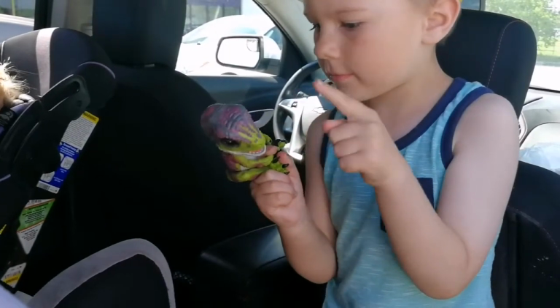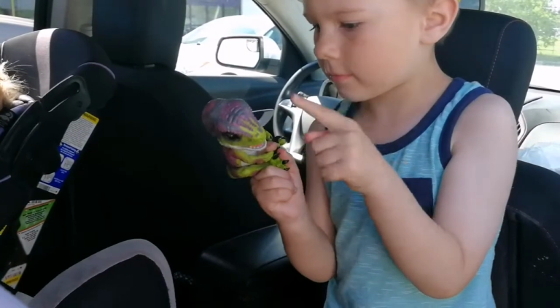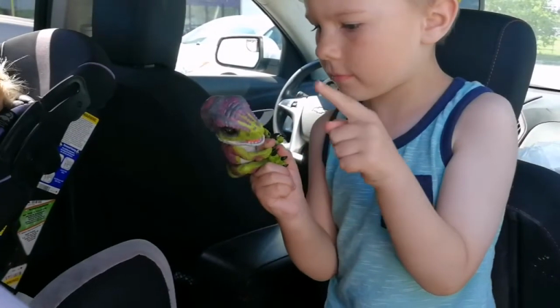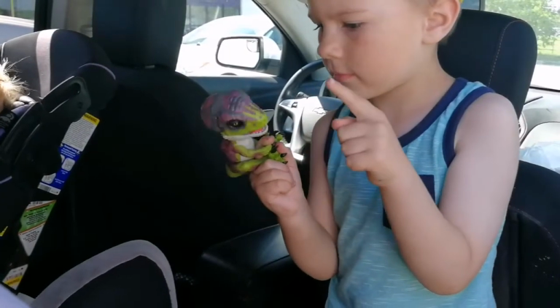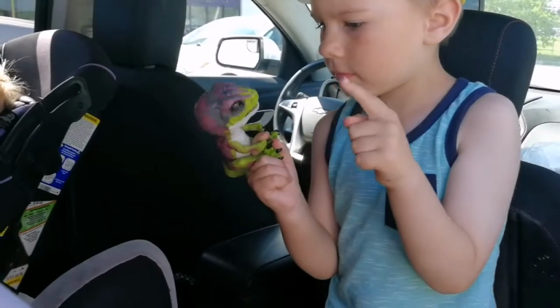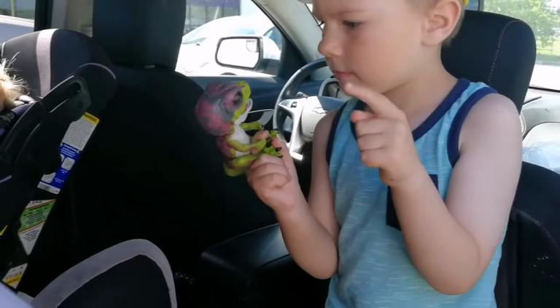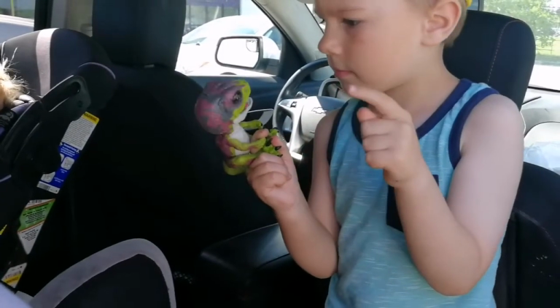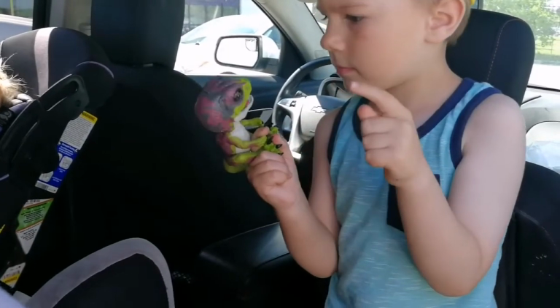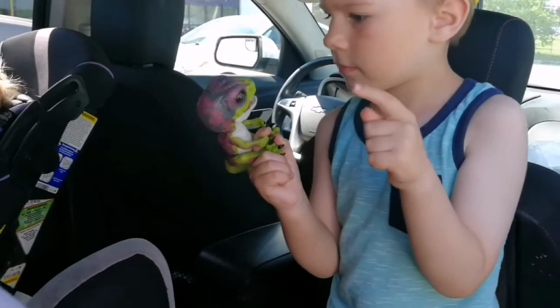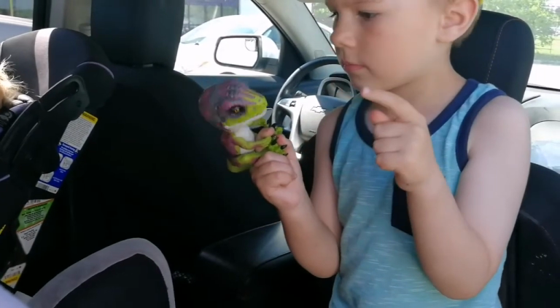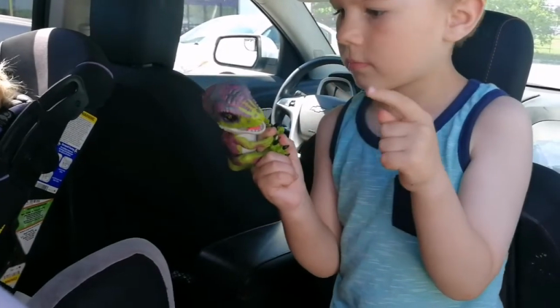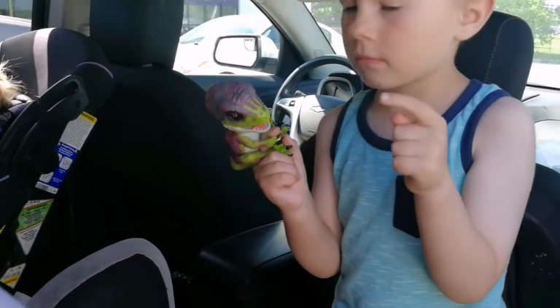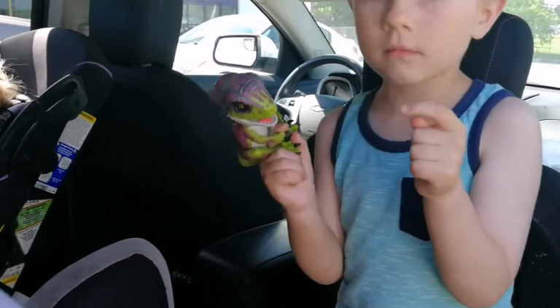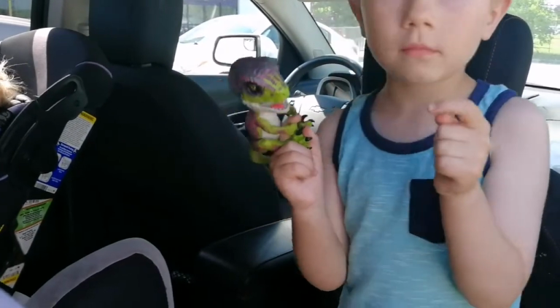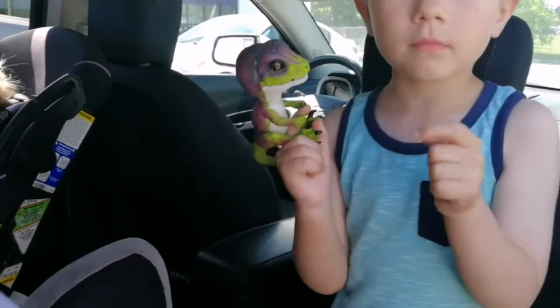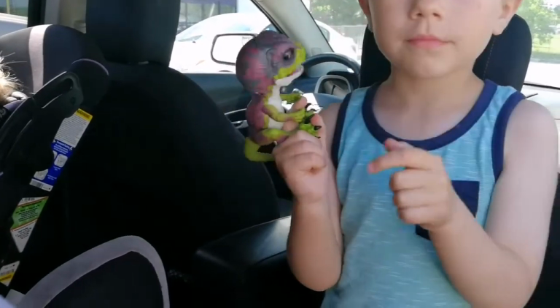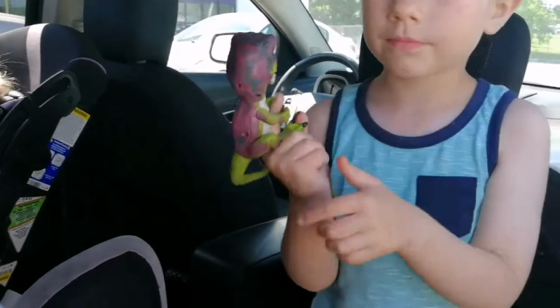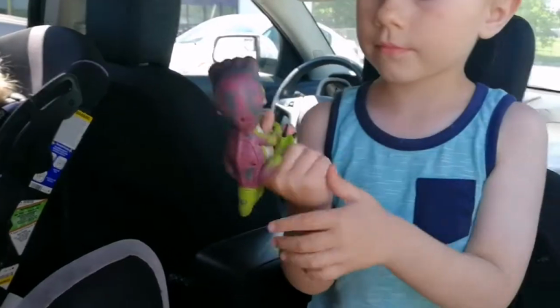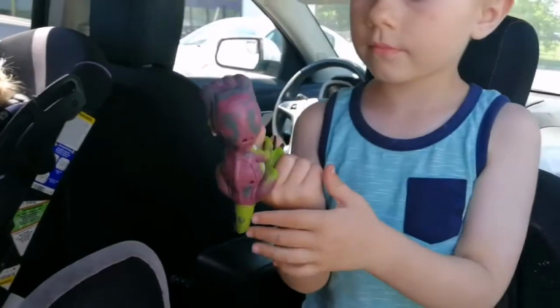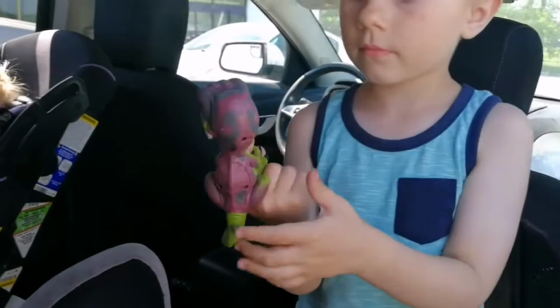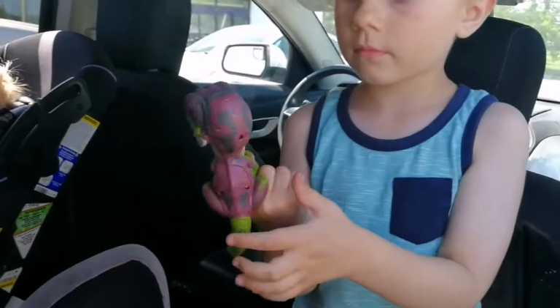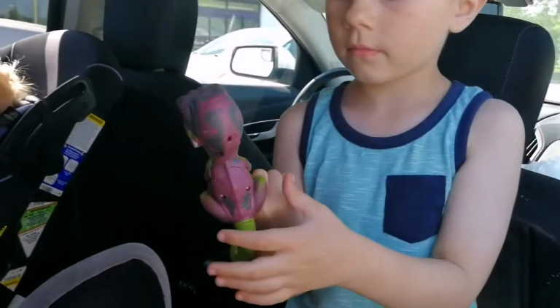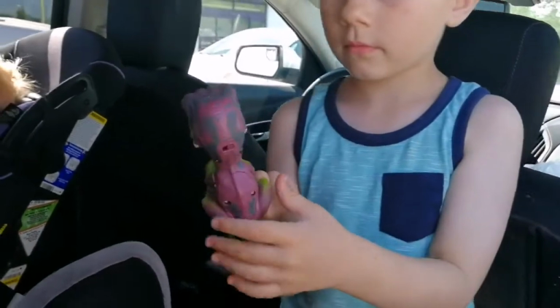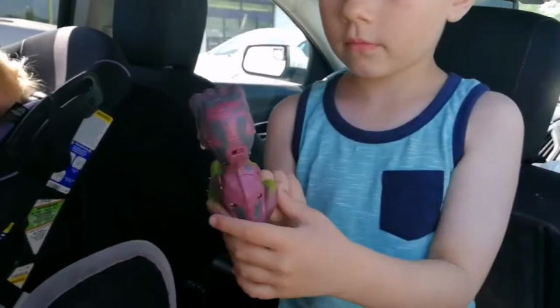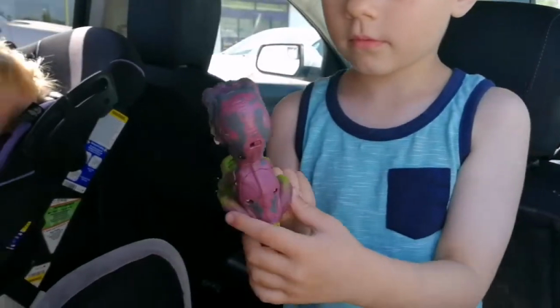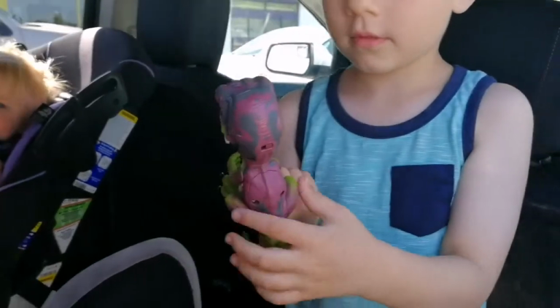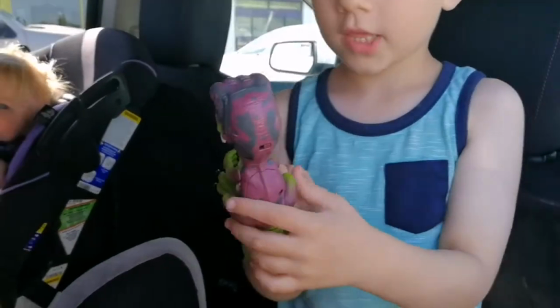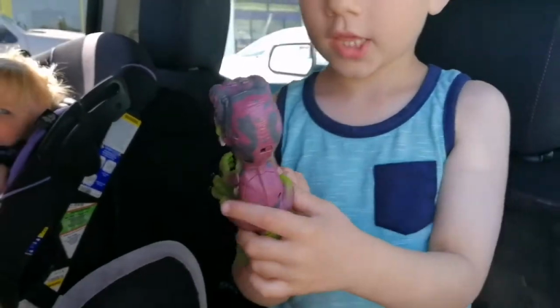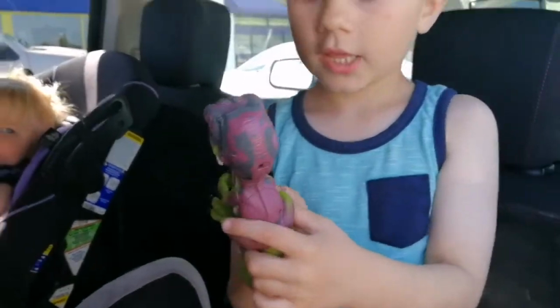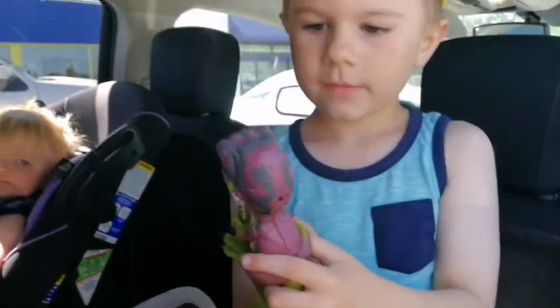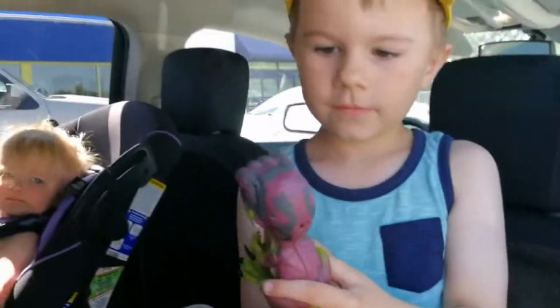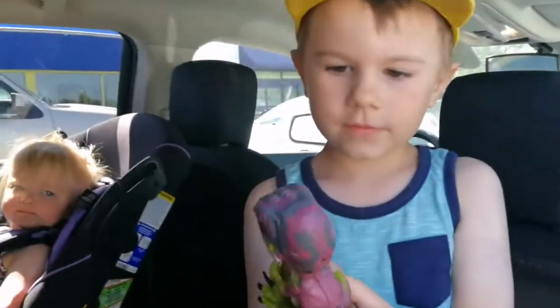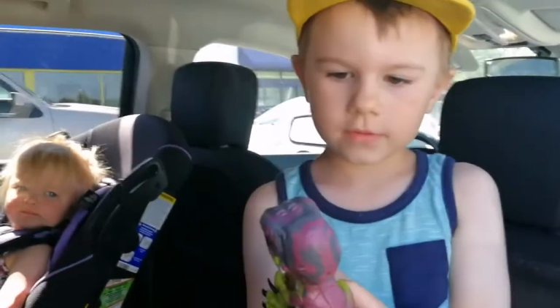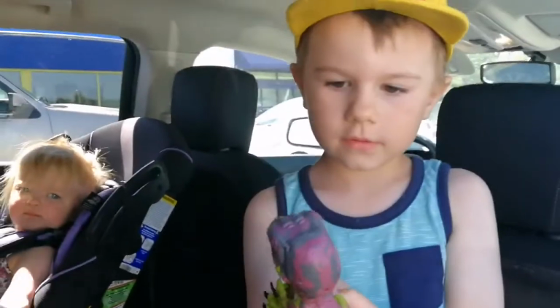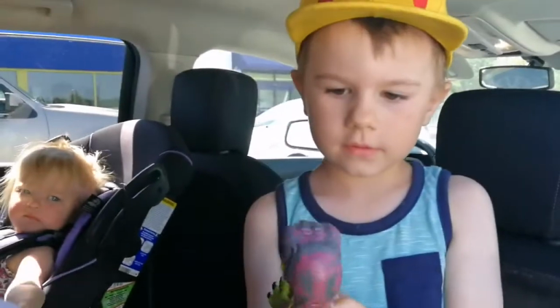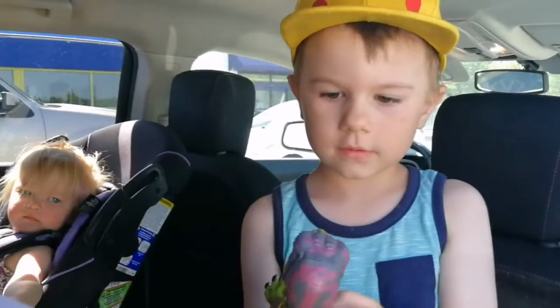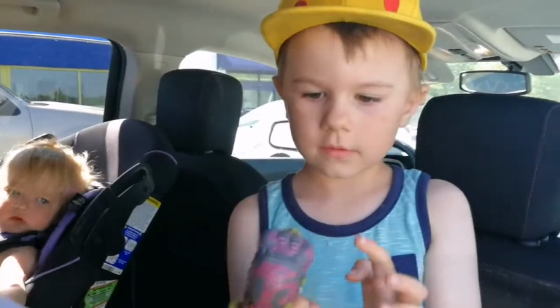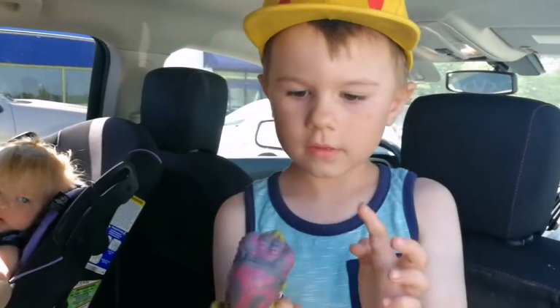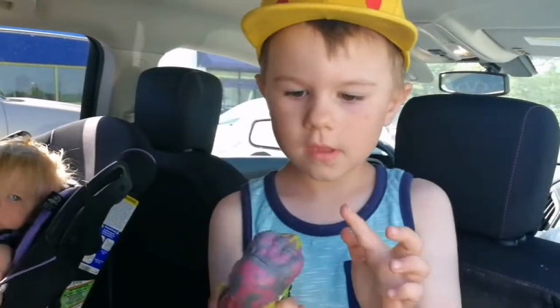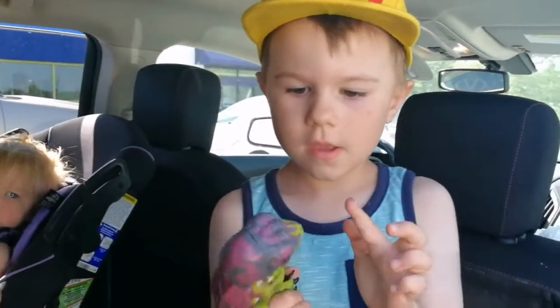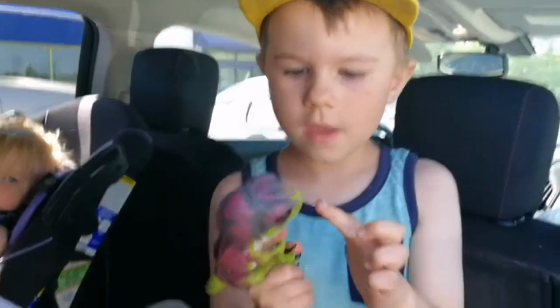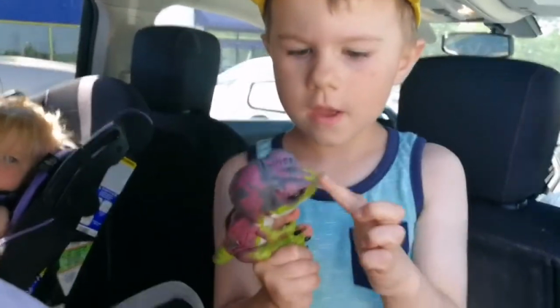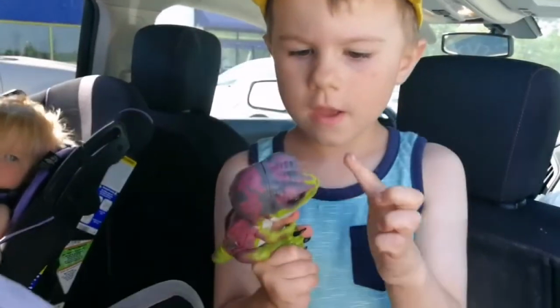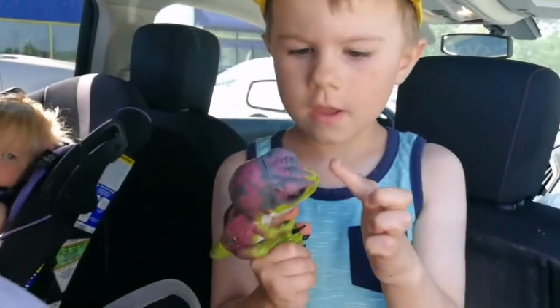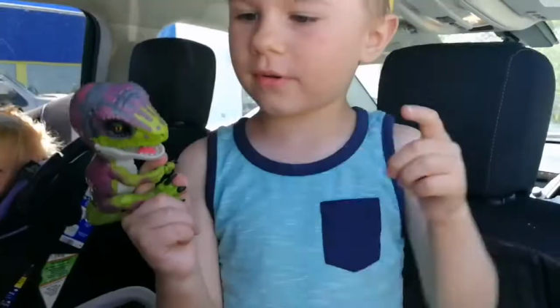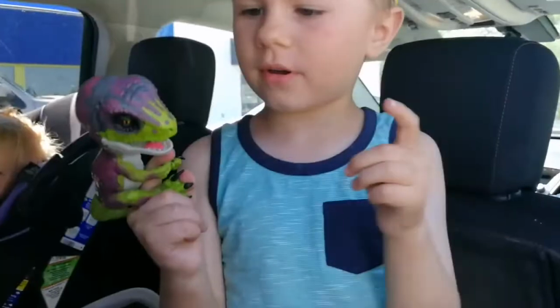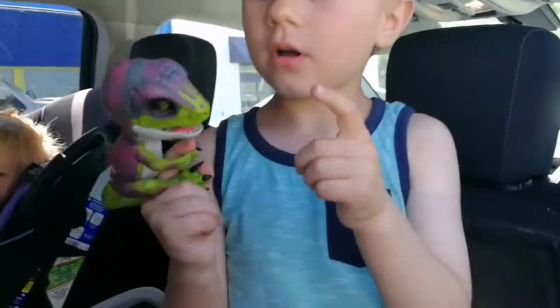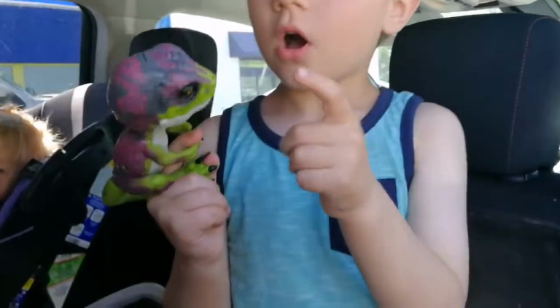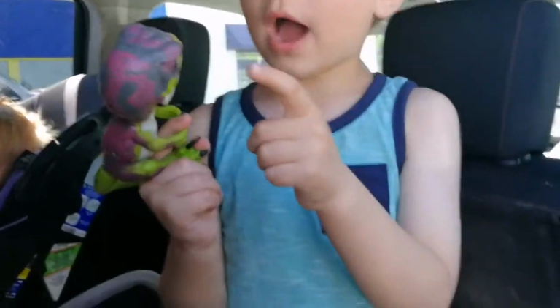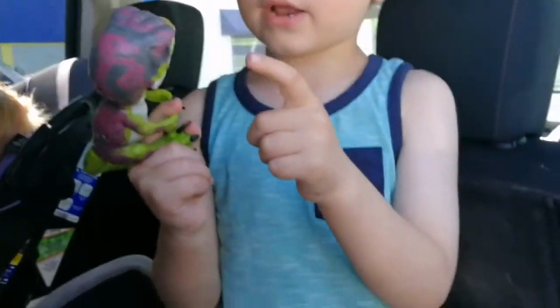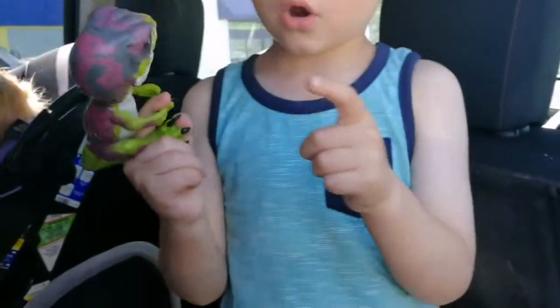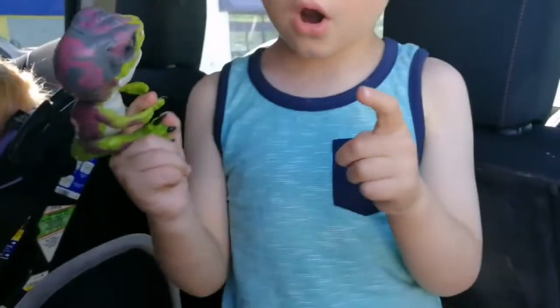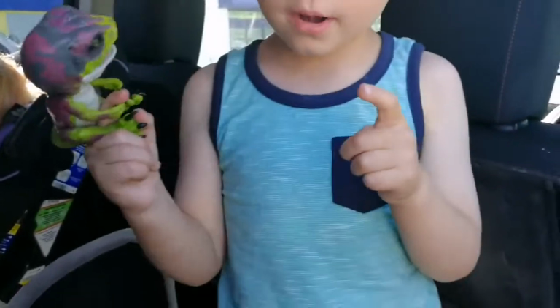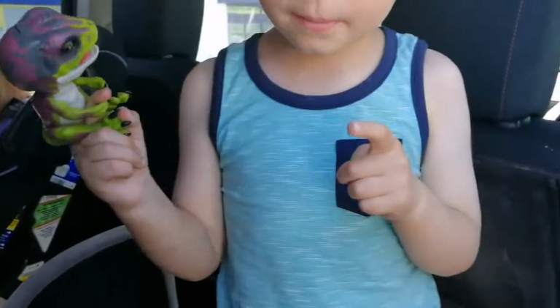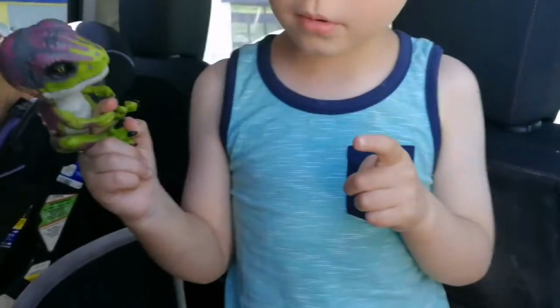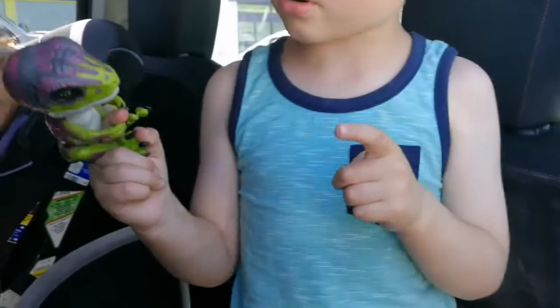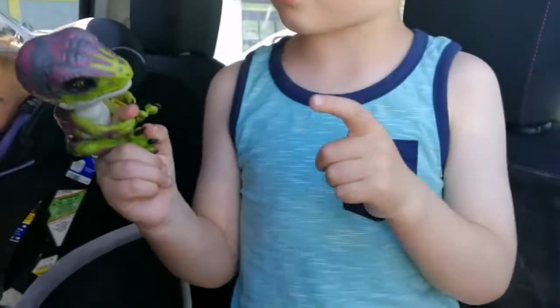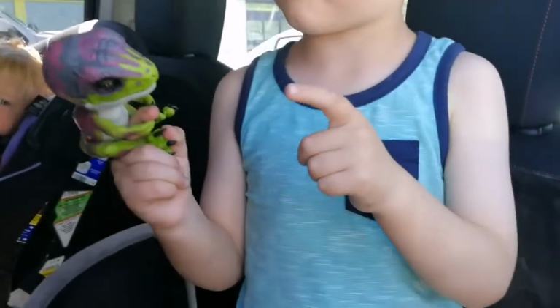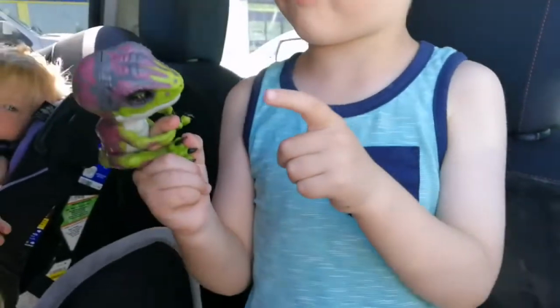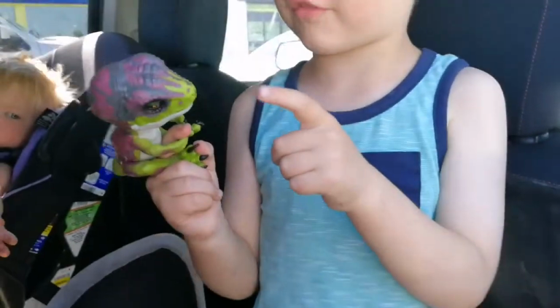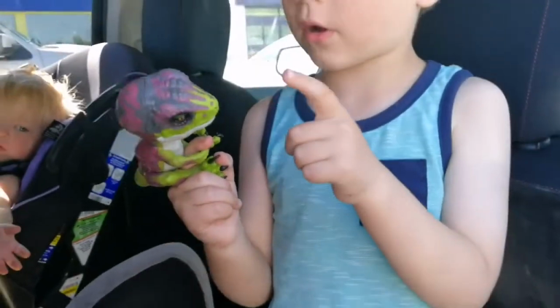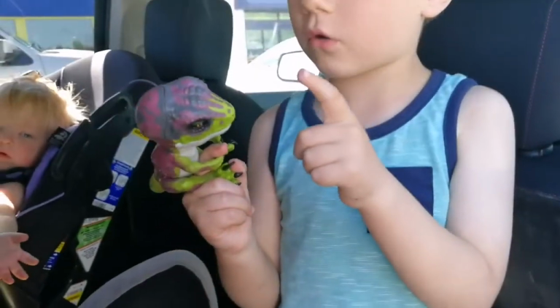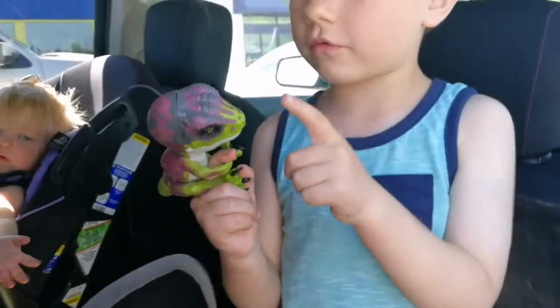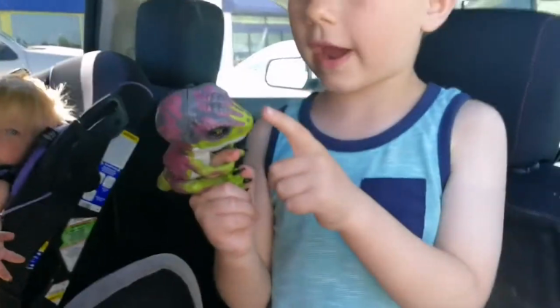This guy says his name is Stealth. His name is Stealth! I taught him a flick already.